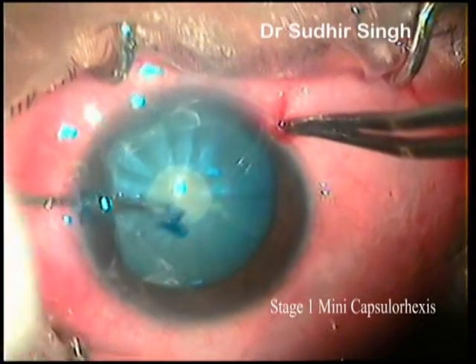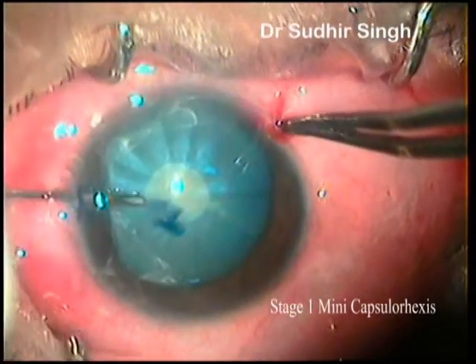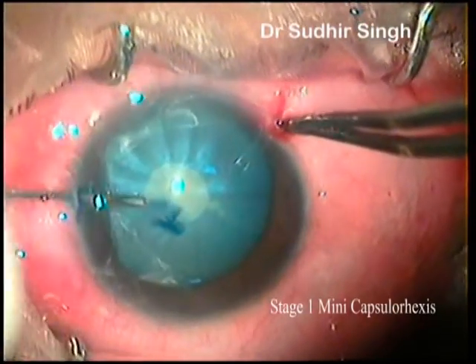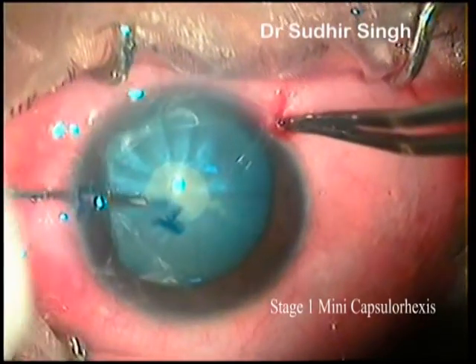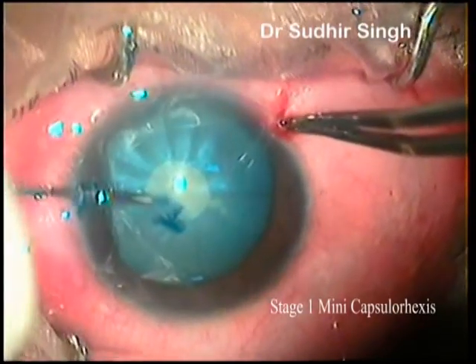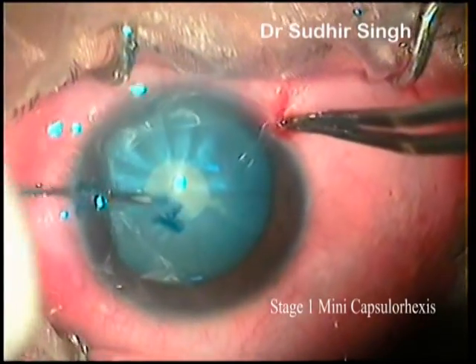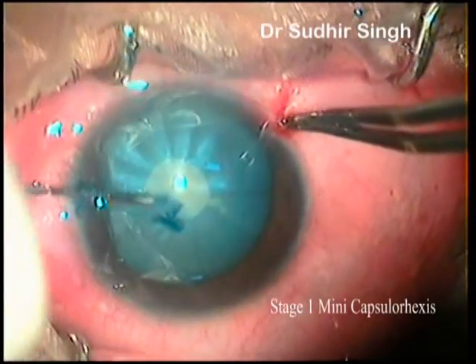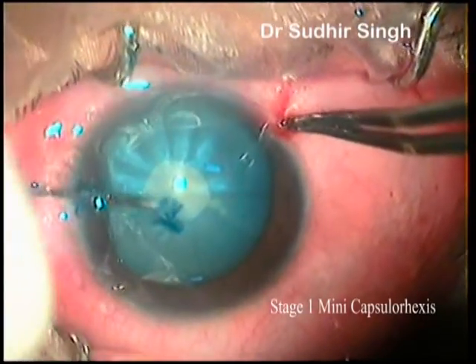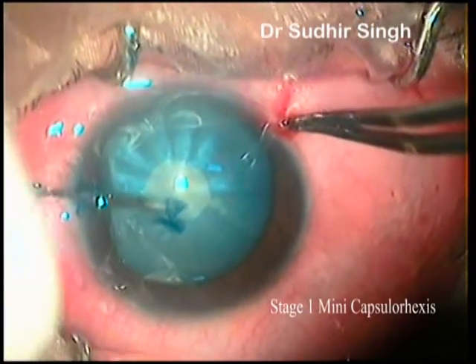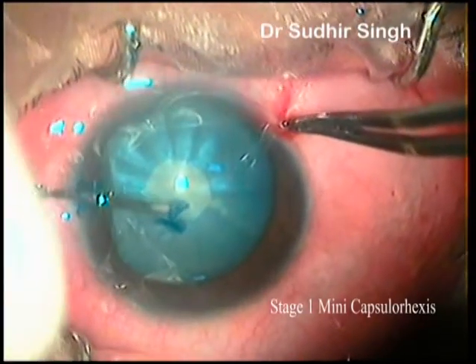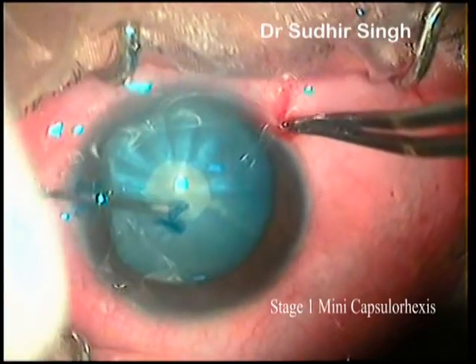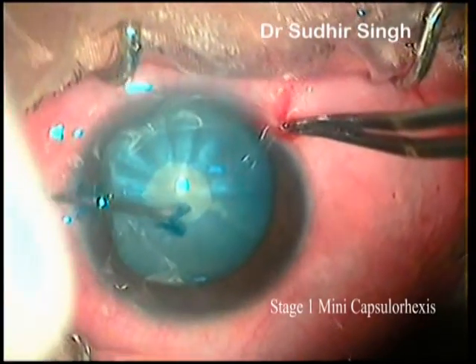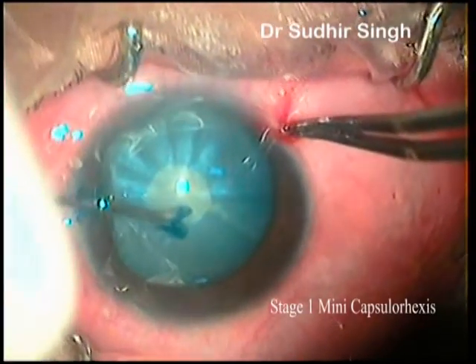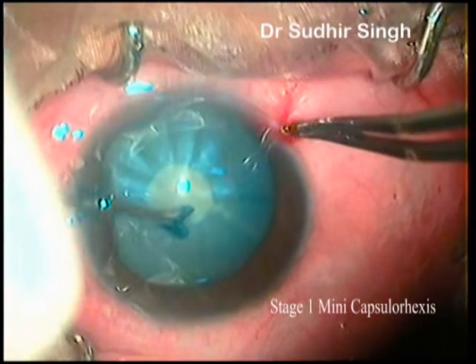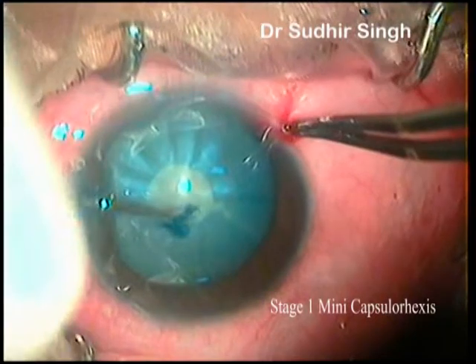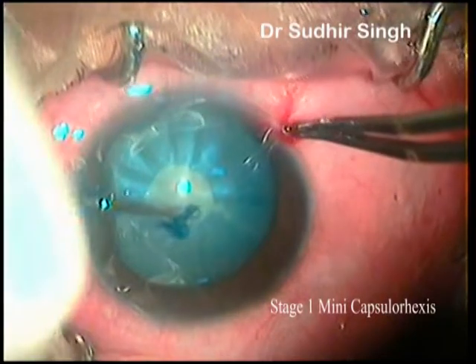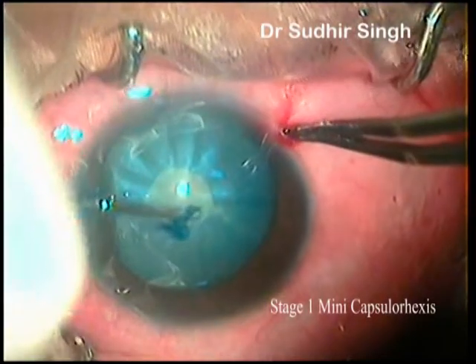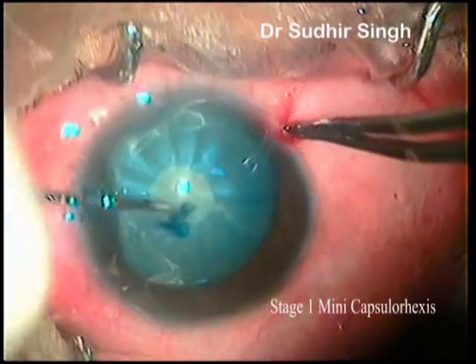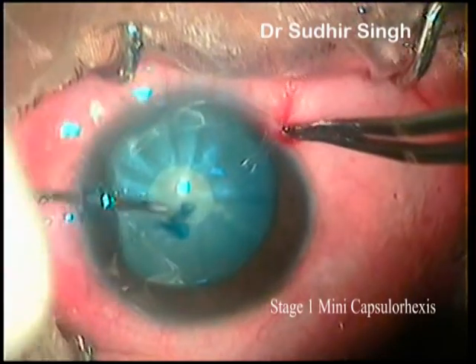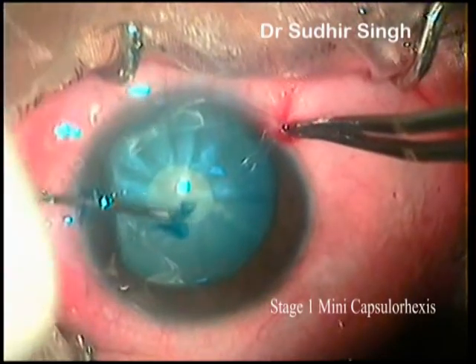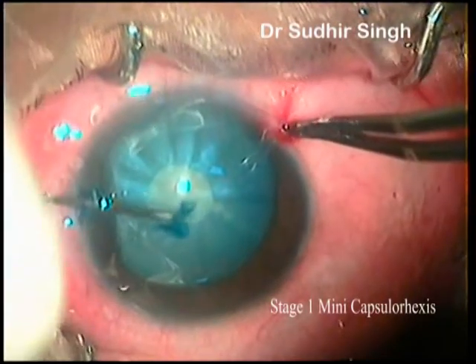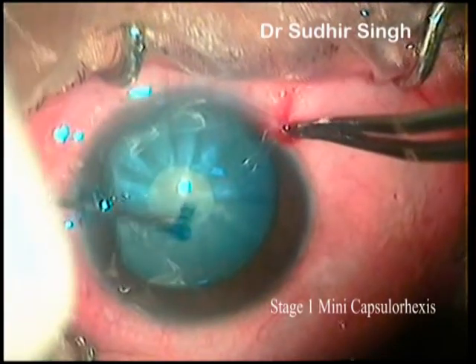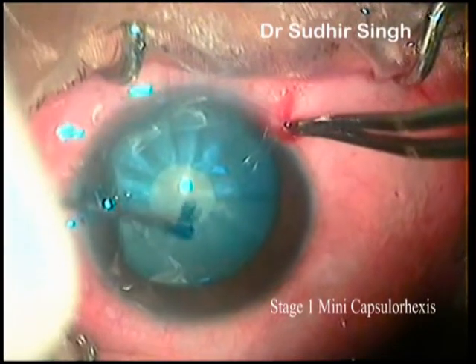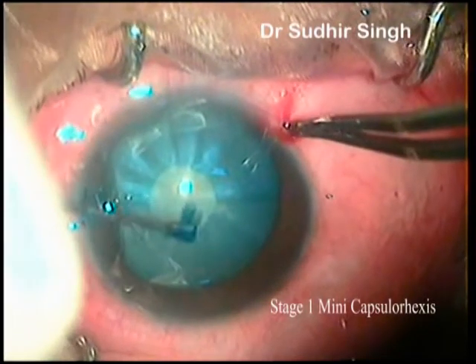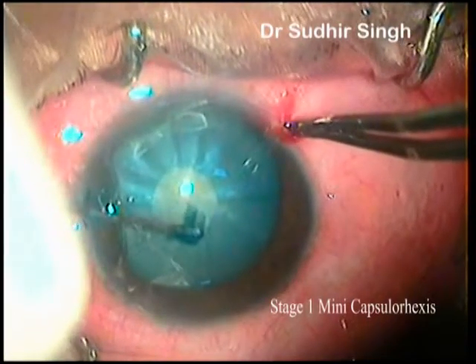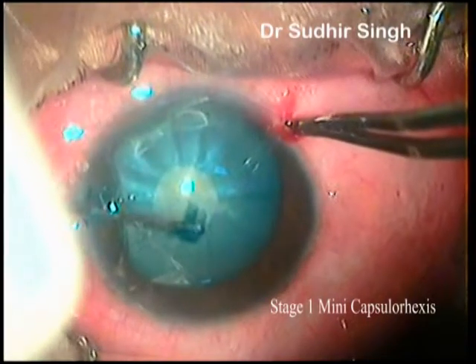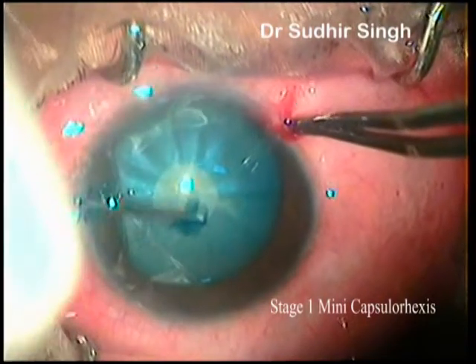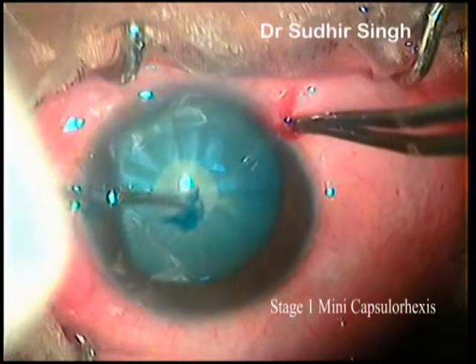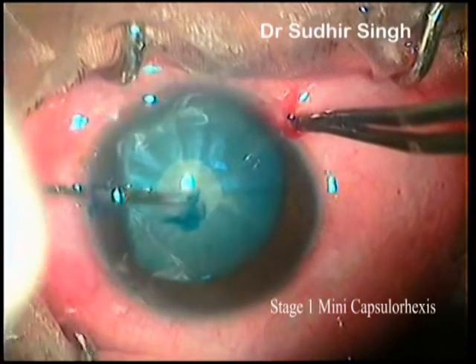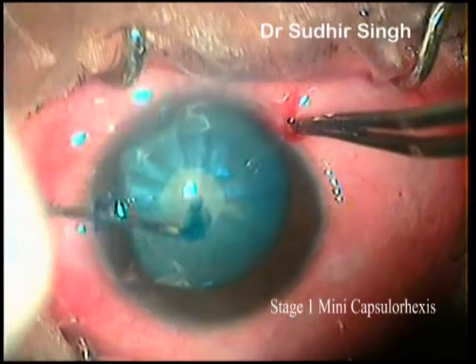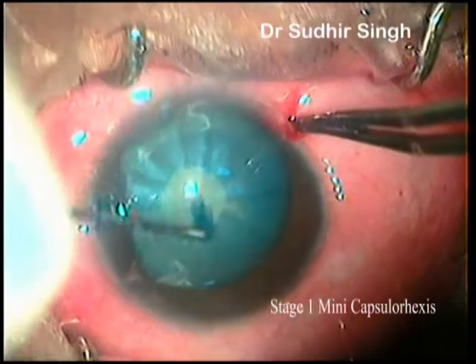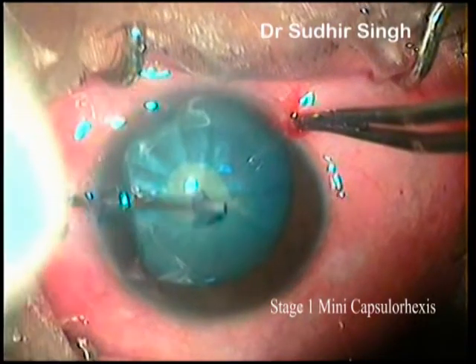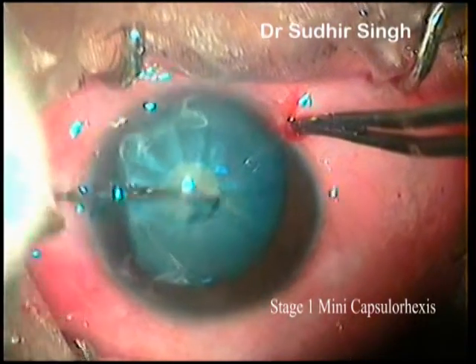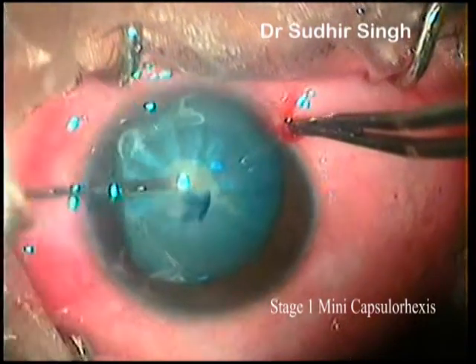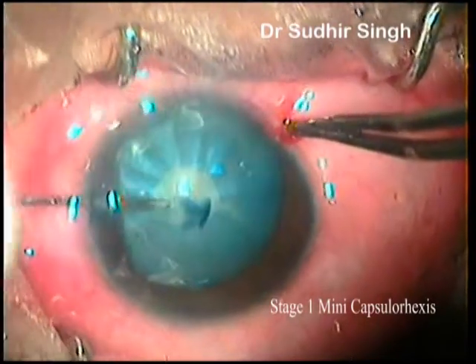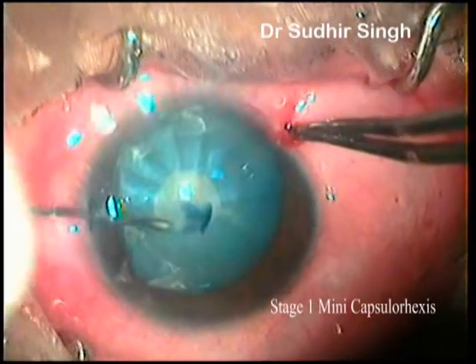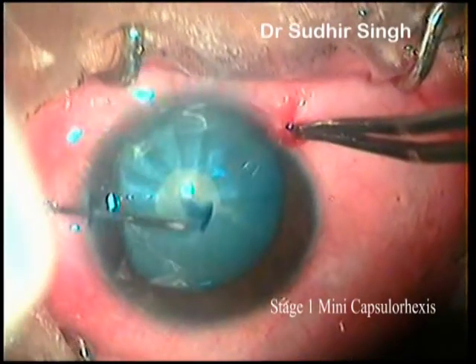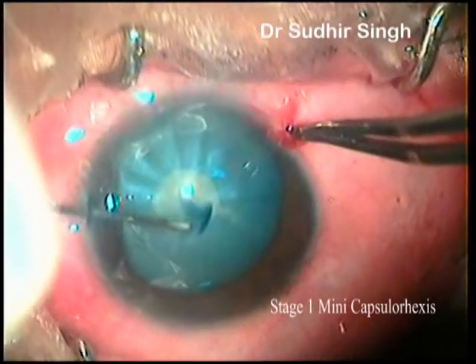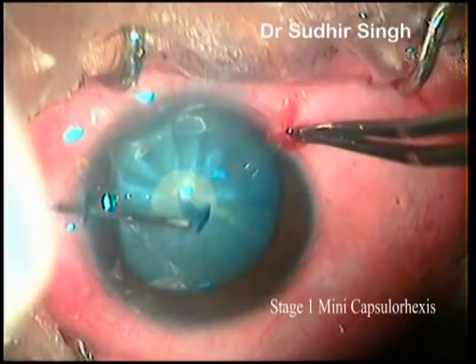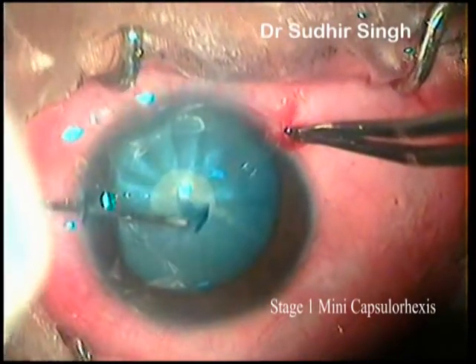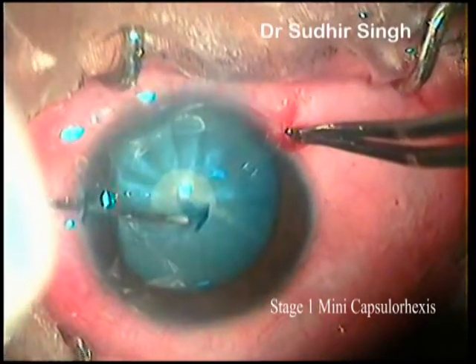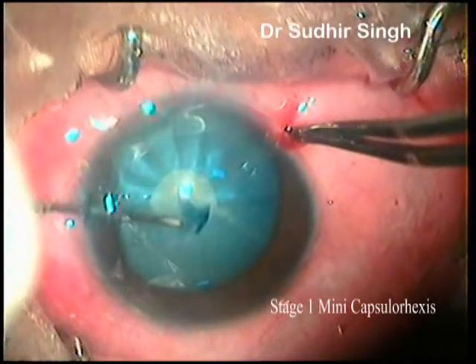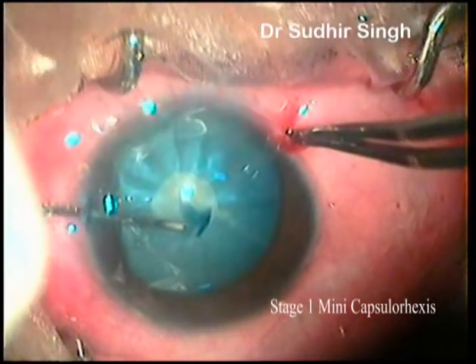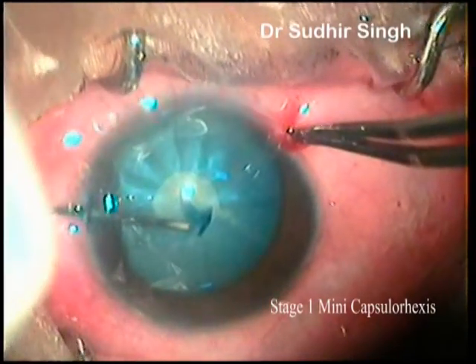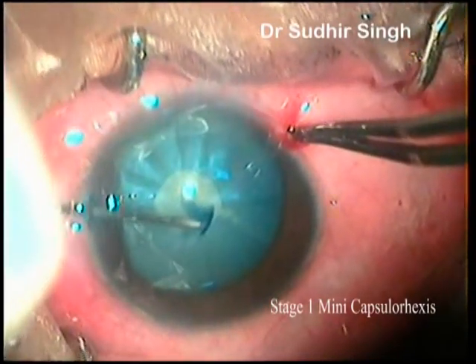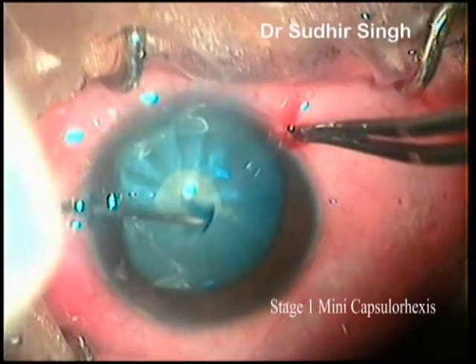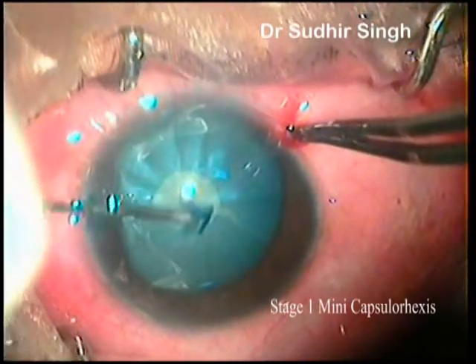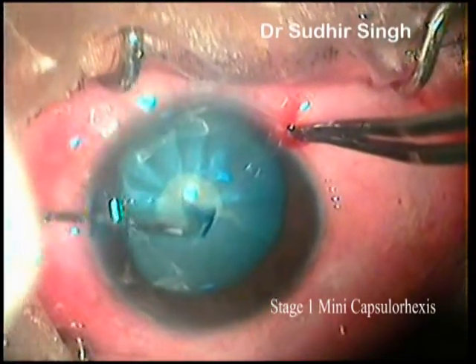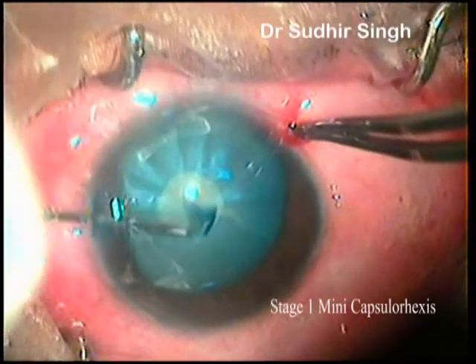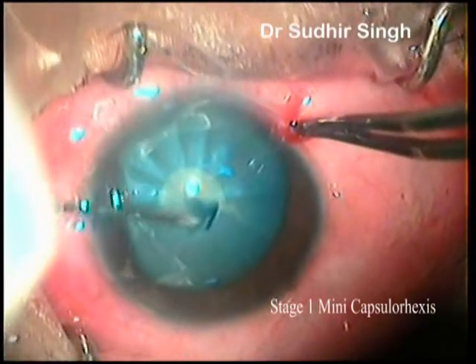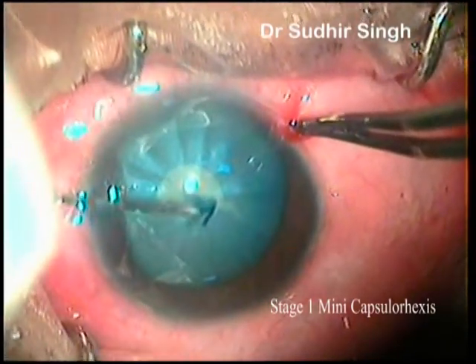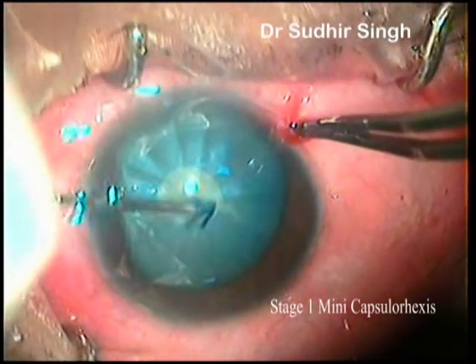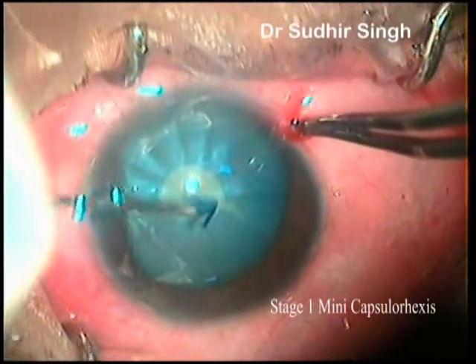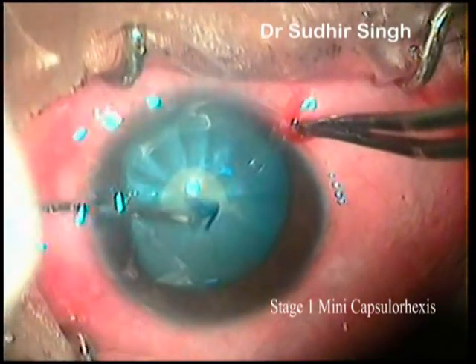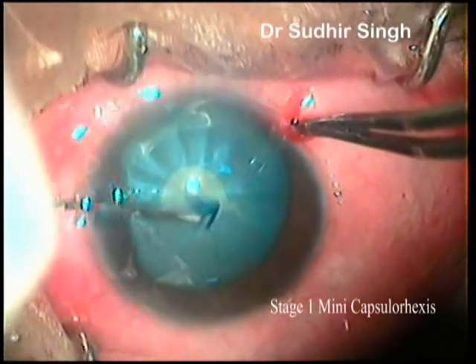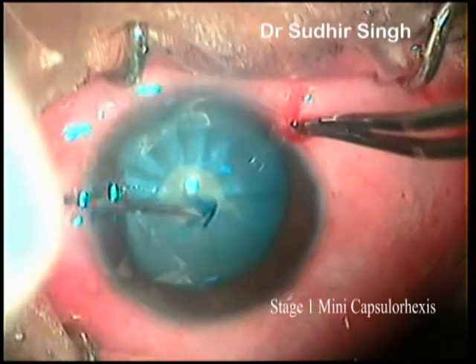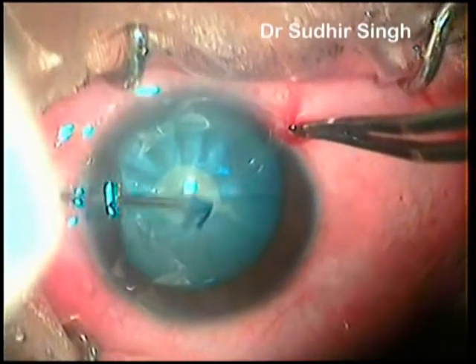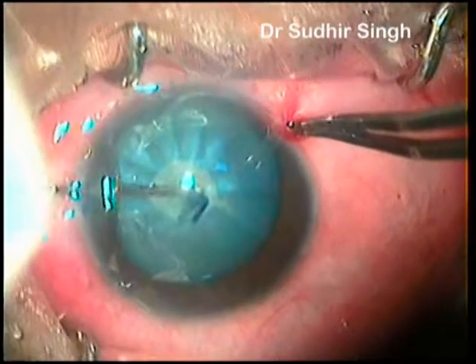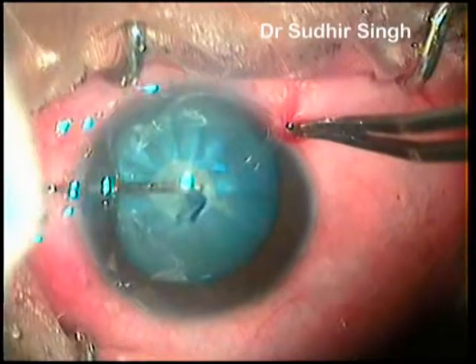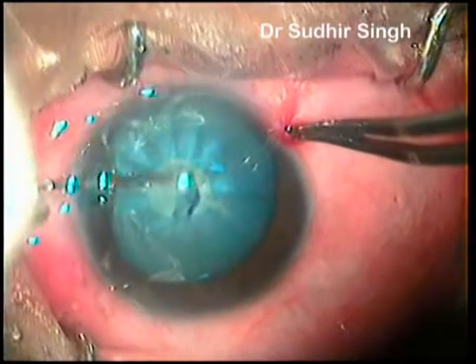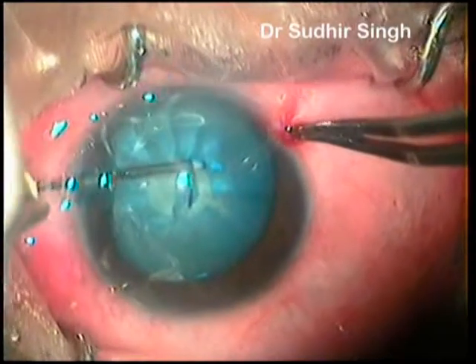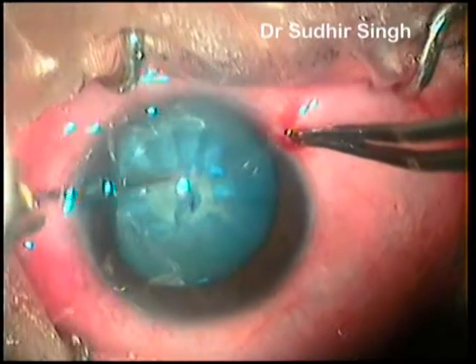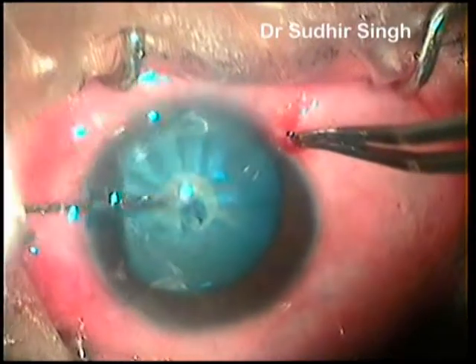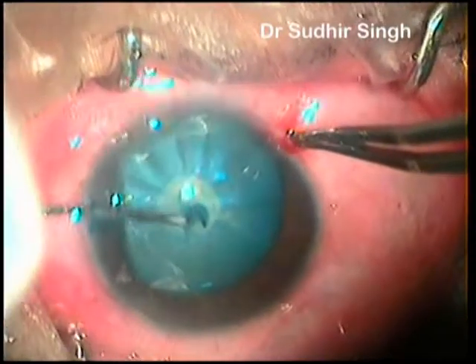Capsular hexis from the main port should be avoided, as it might suddenly collapse the interior chamber and lead to the Argentinian flag sign.